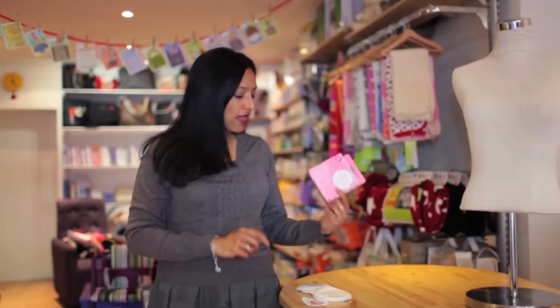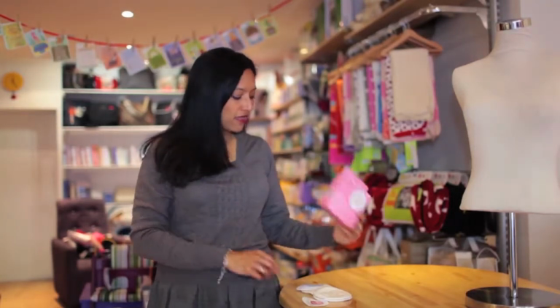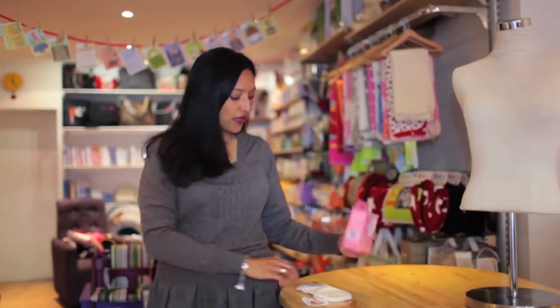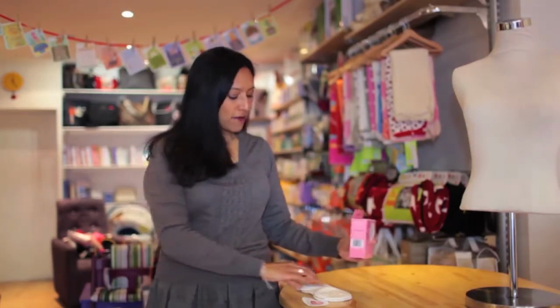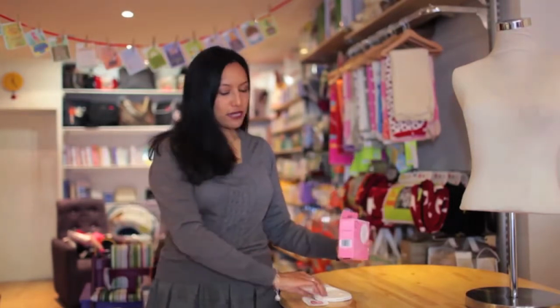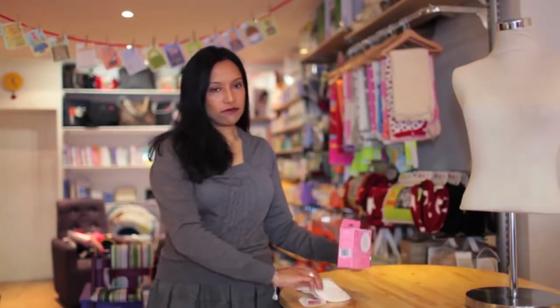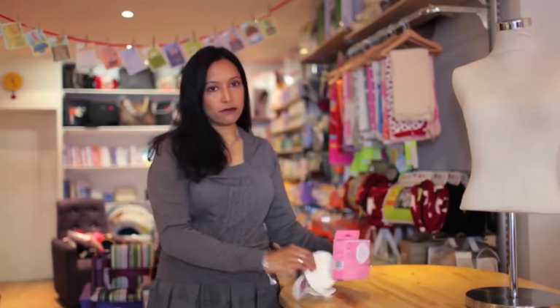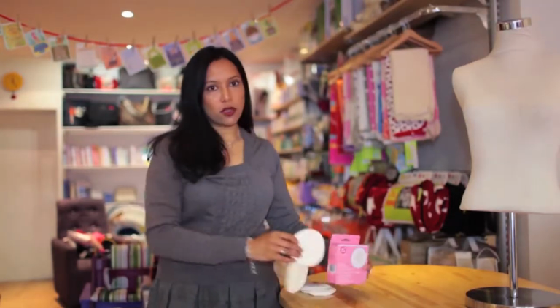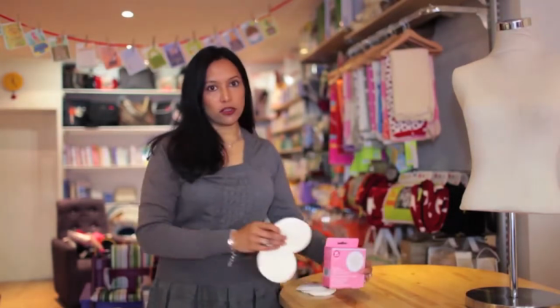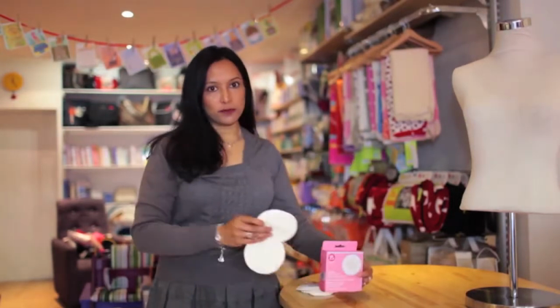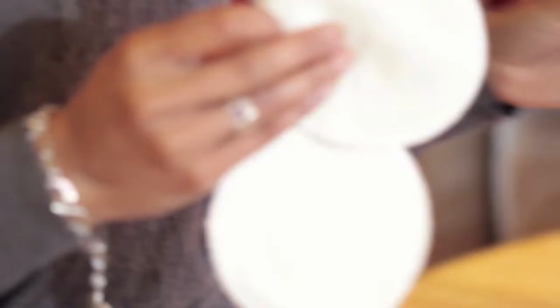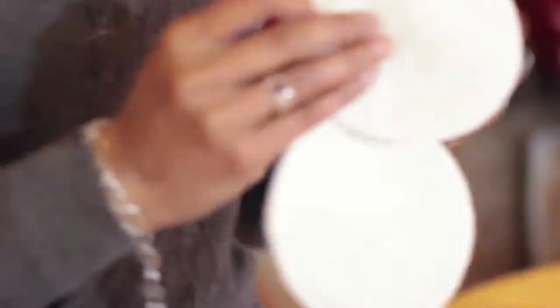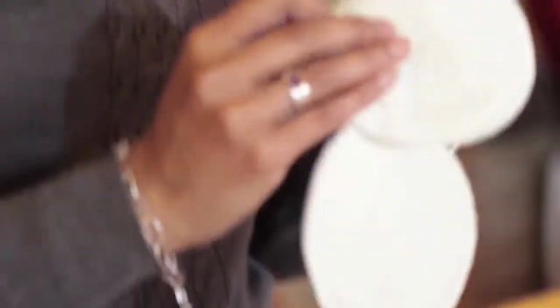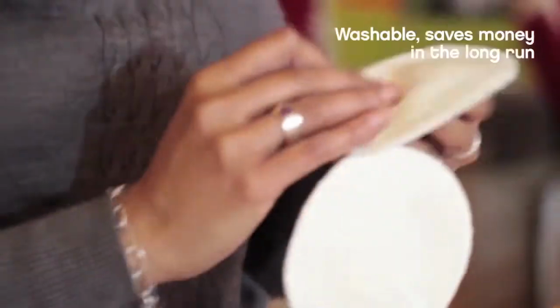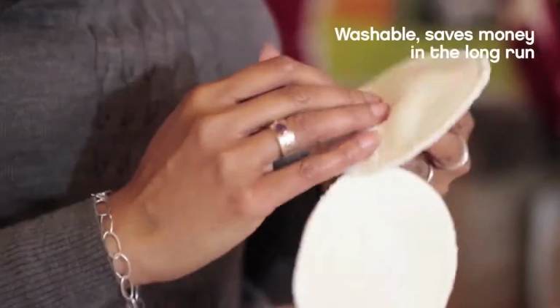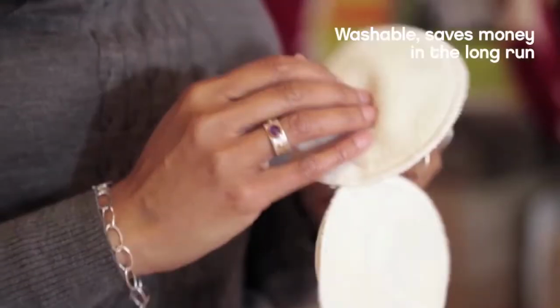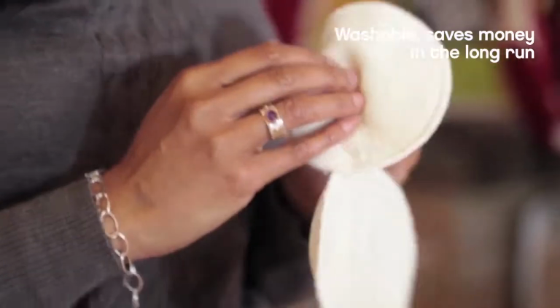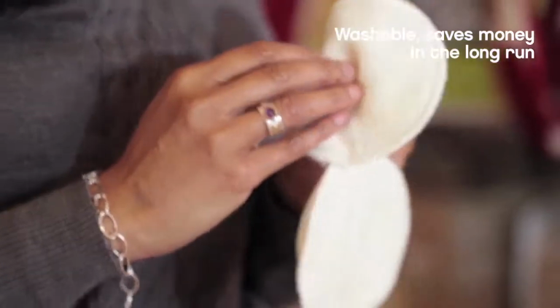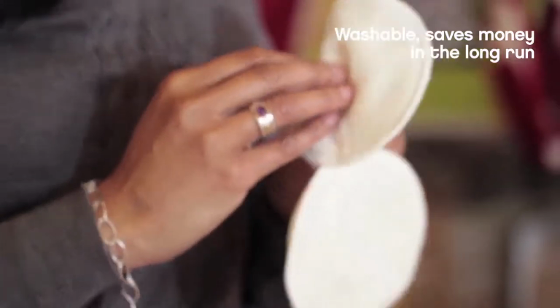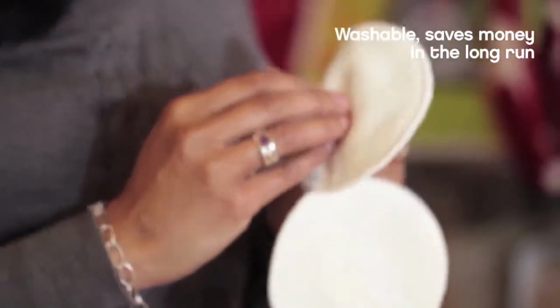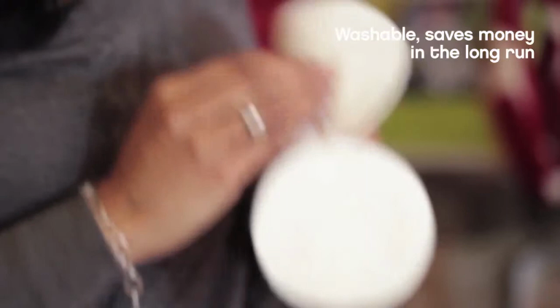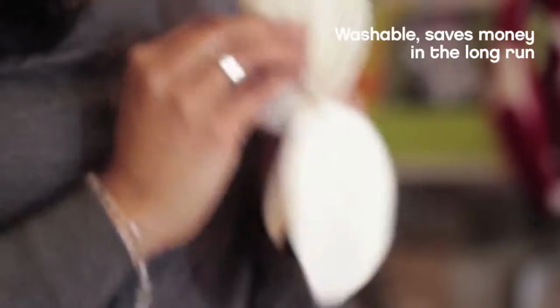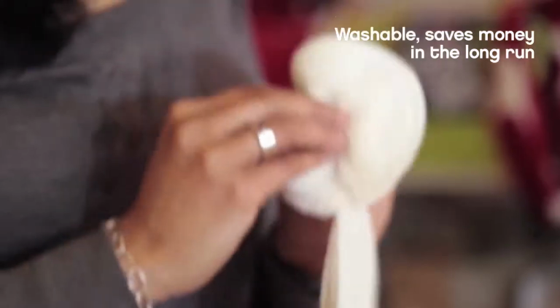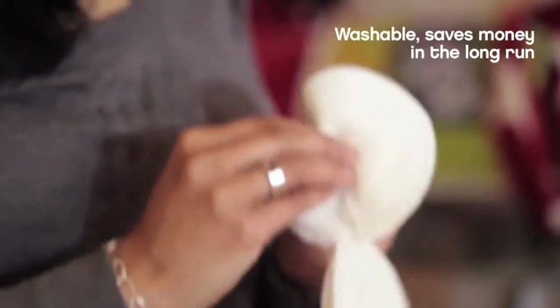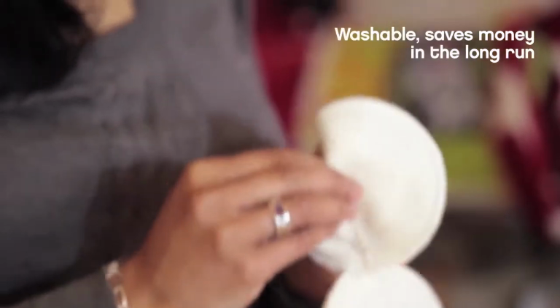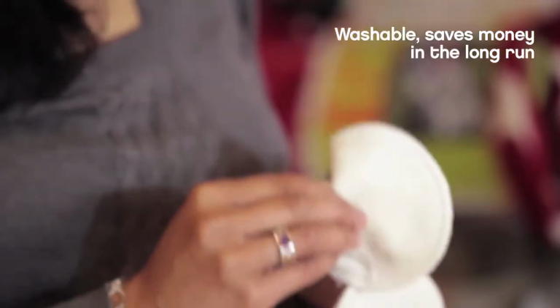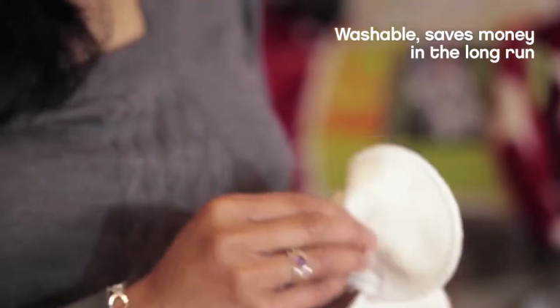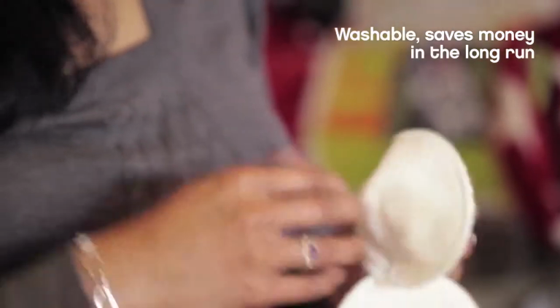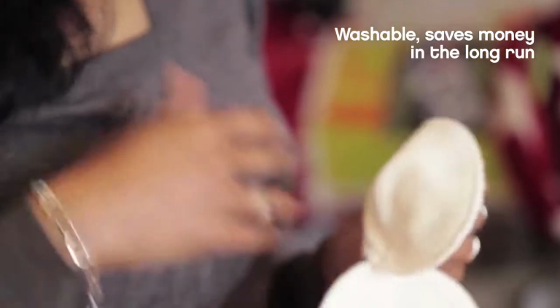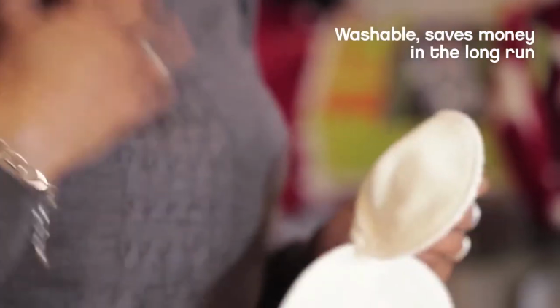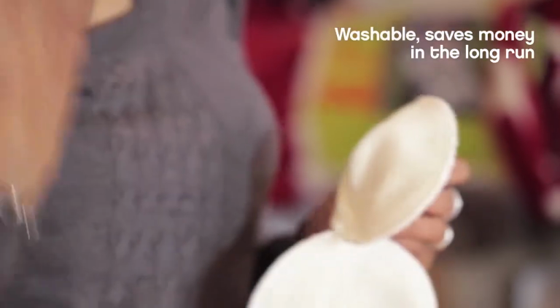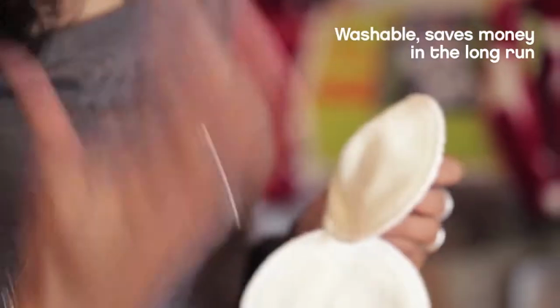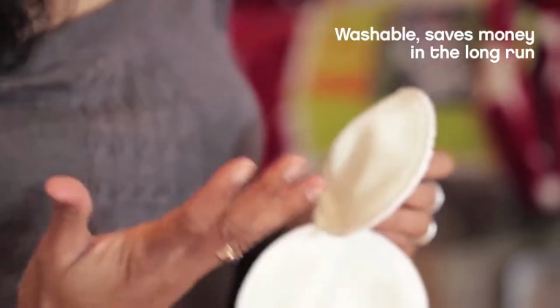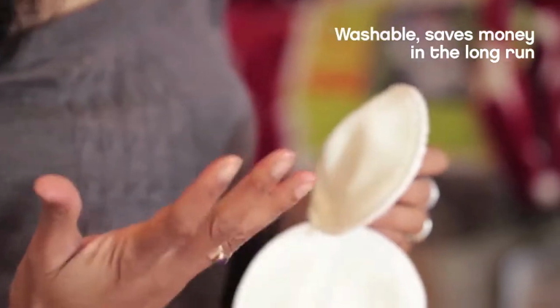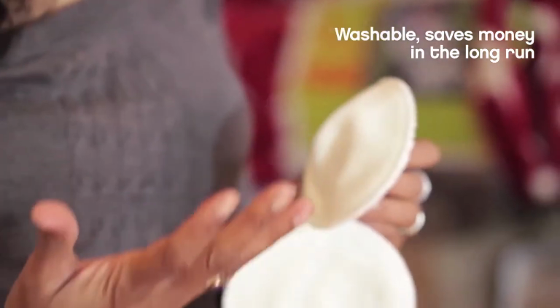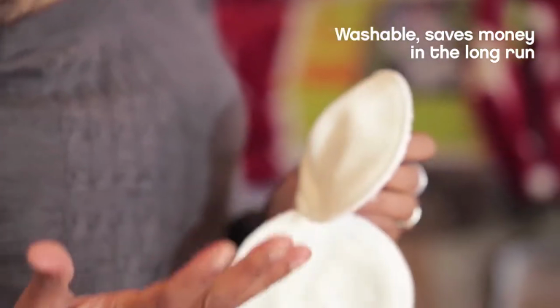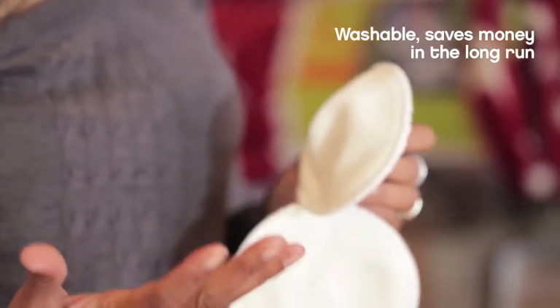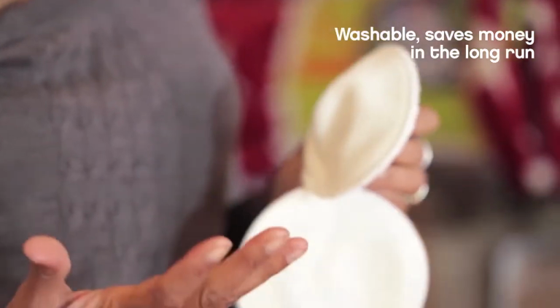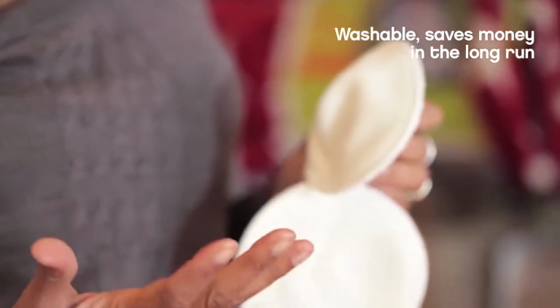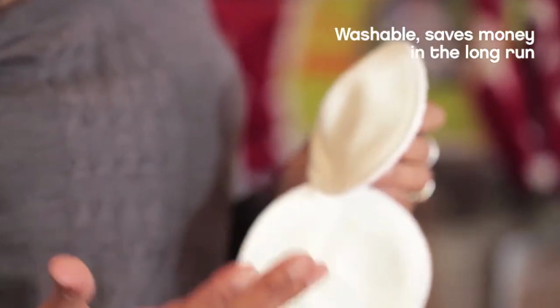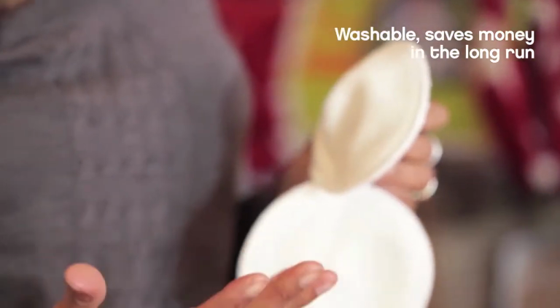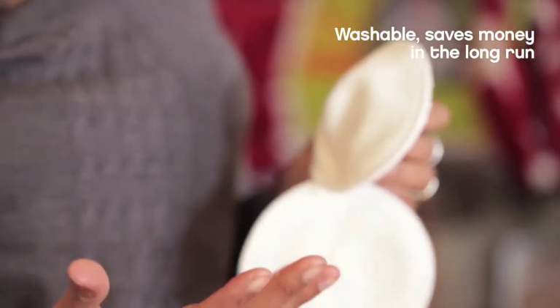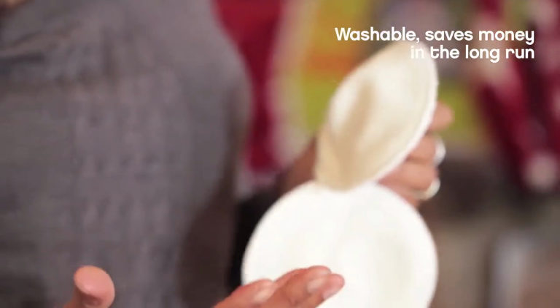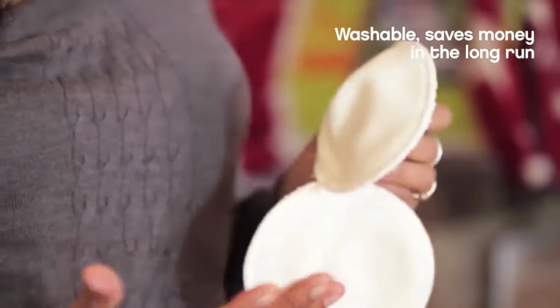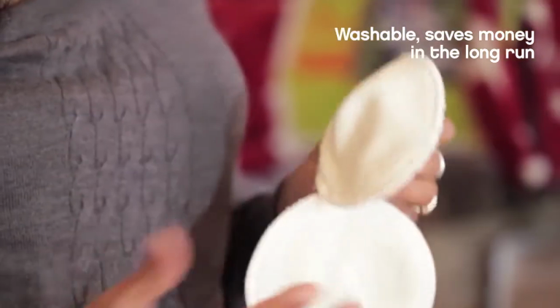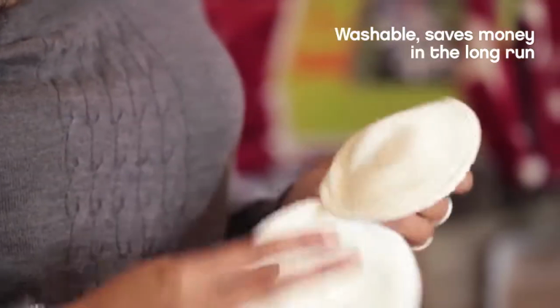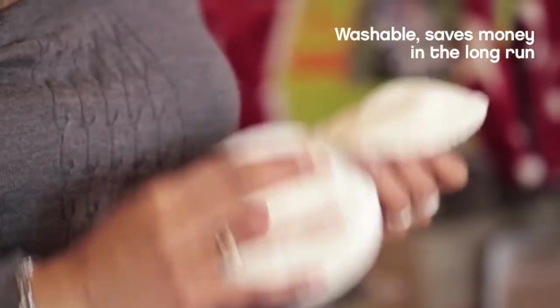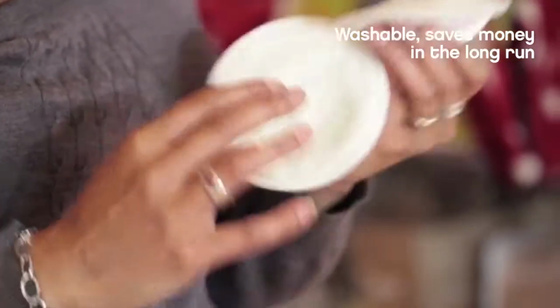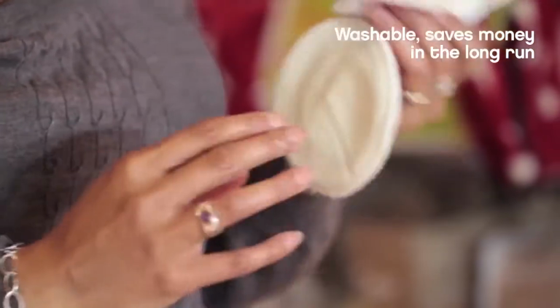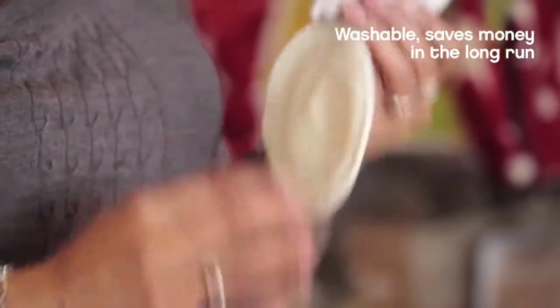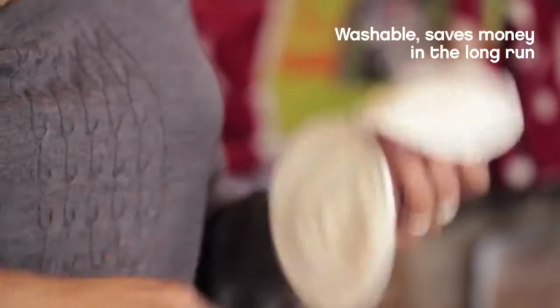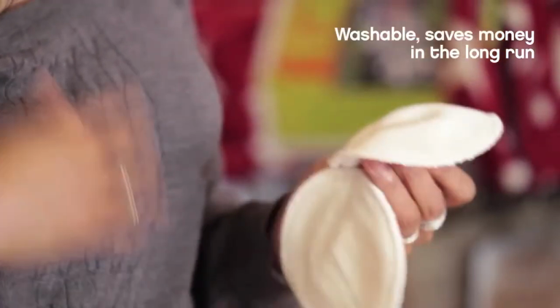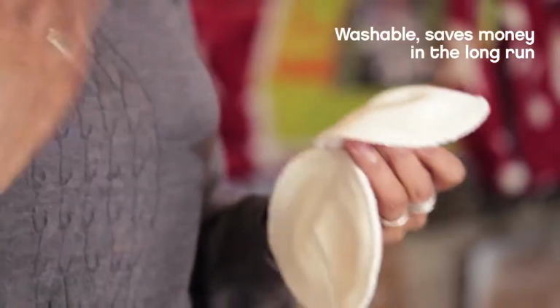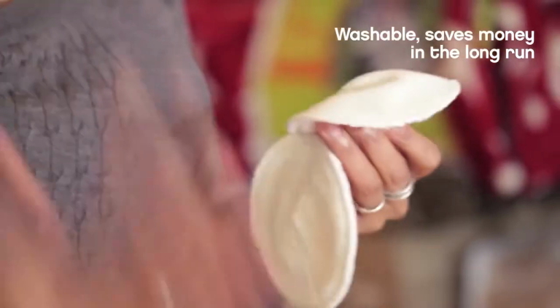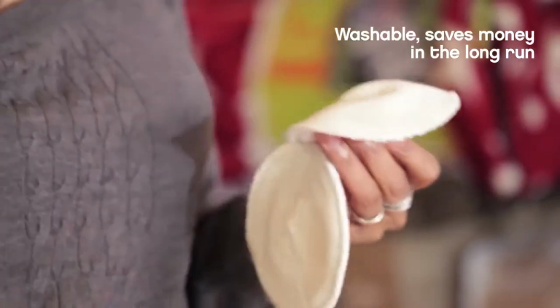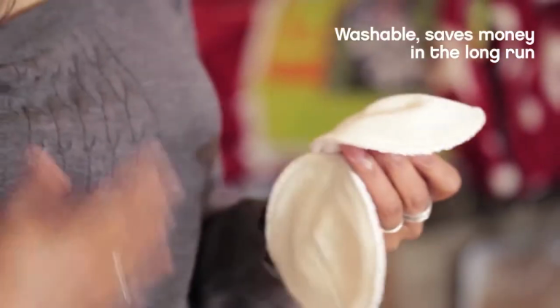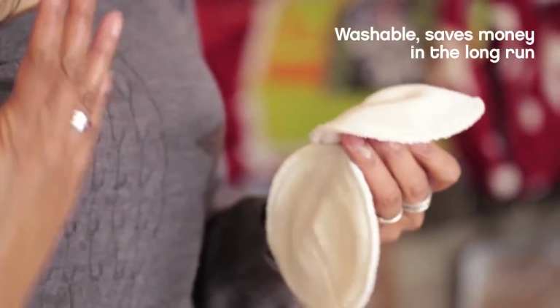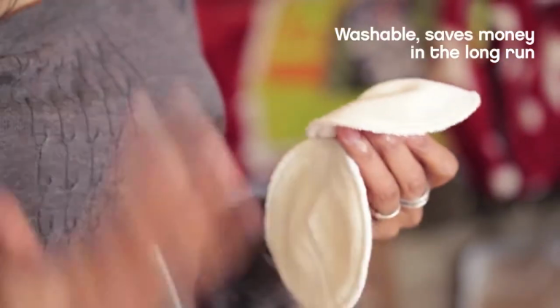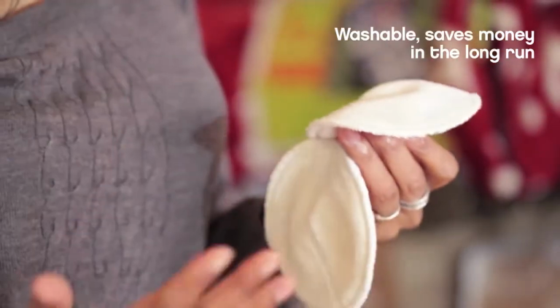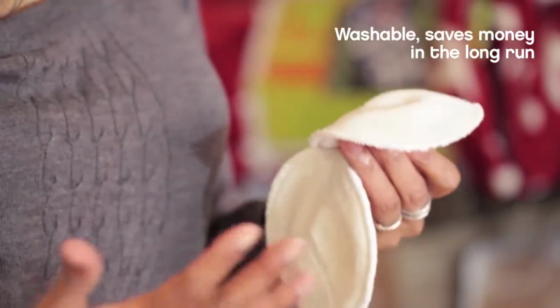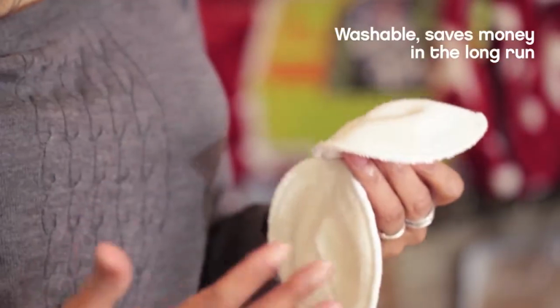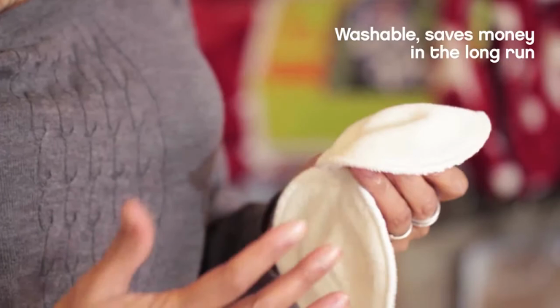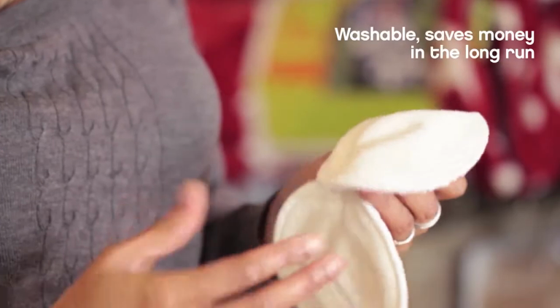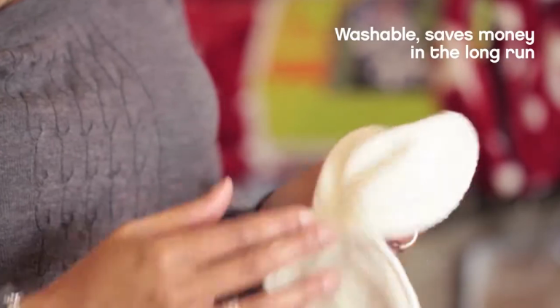They're made from cotton. They are washable, which means in the long run it saves you lots of money by being able to wash them and reuse them again and again.